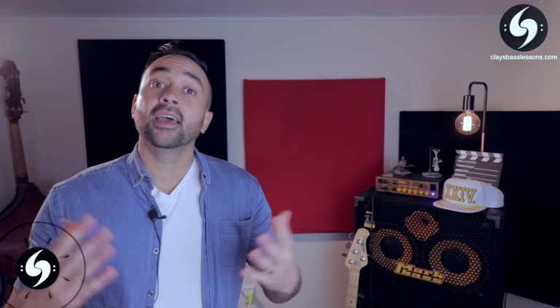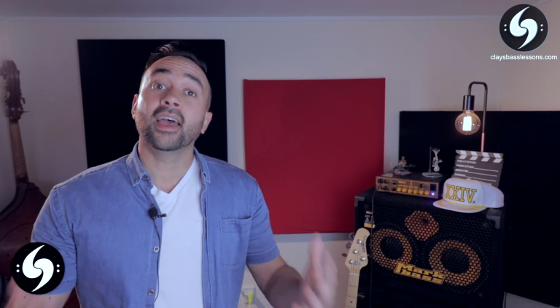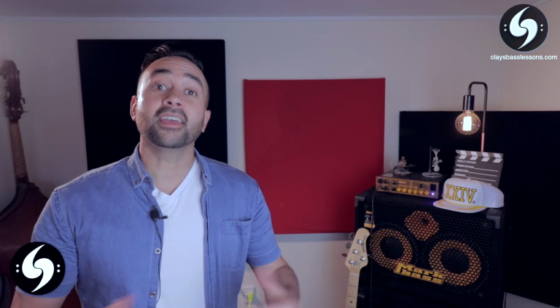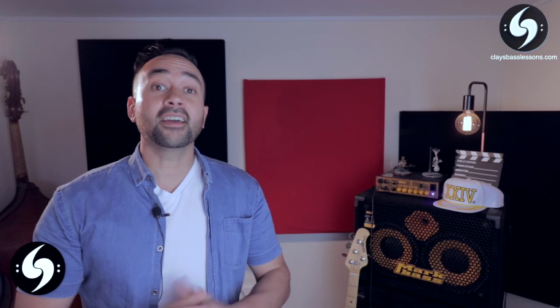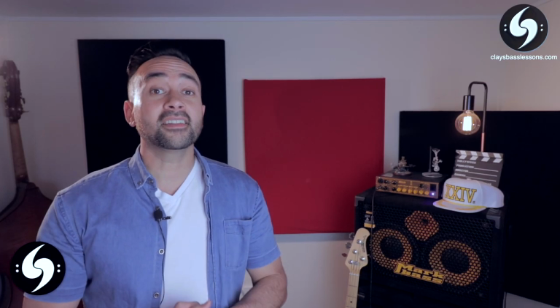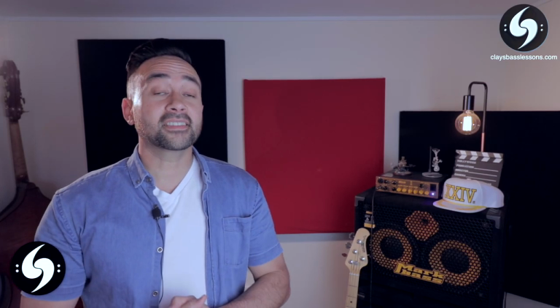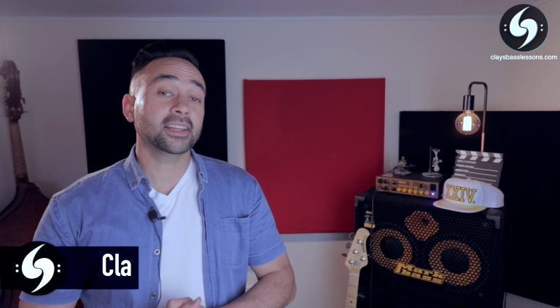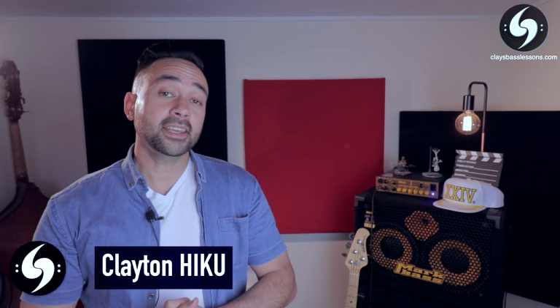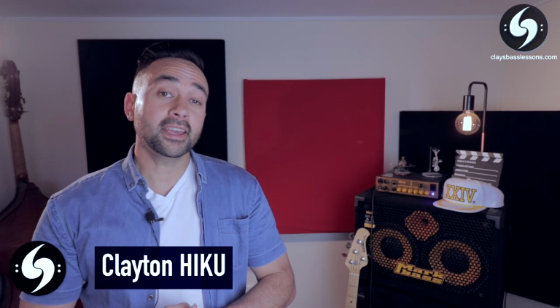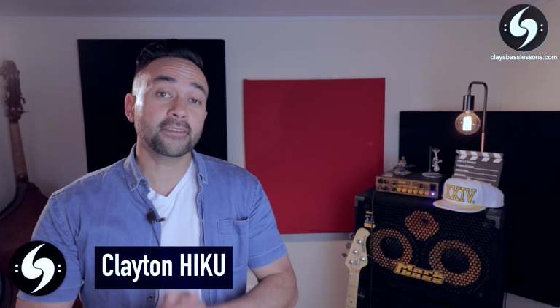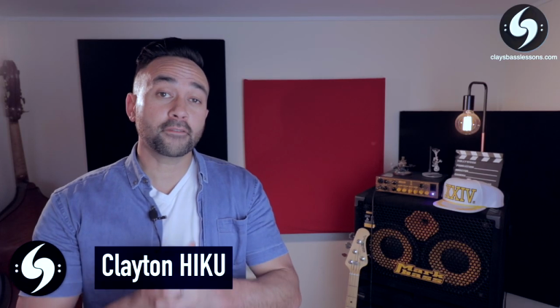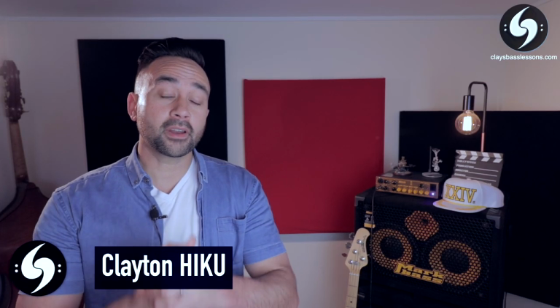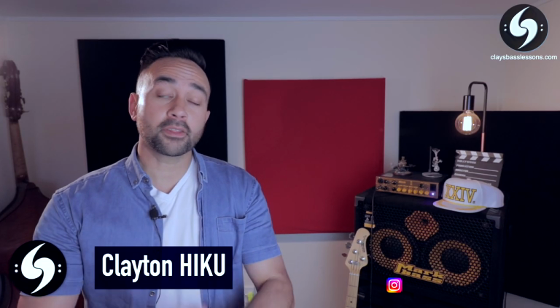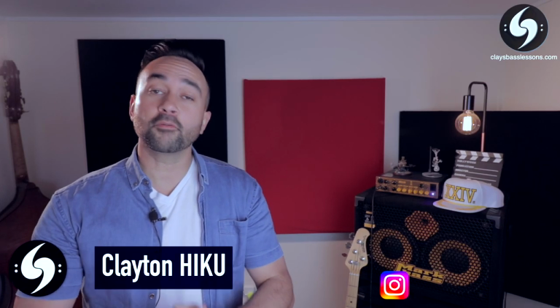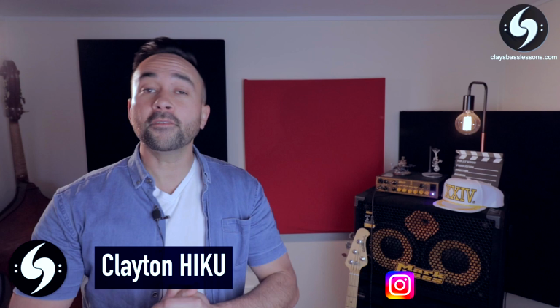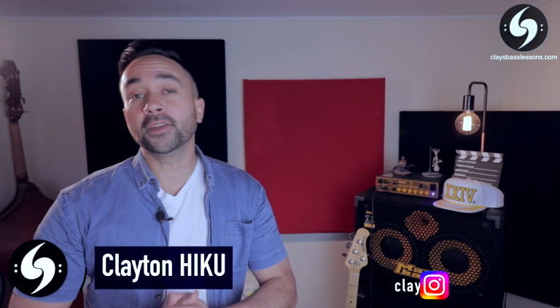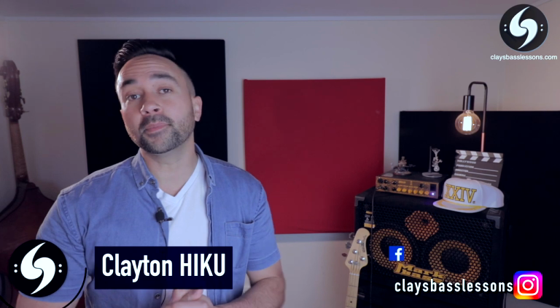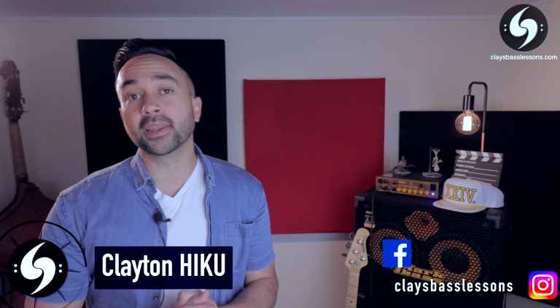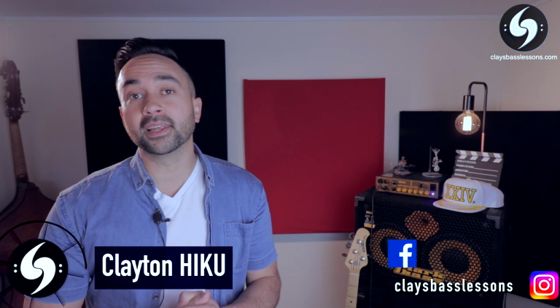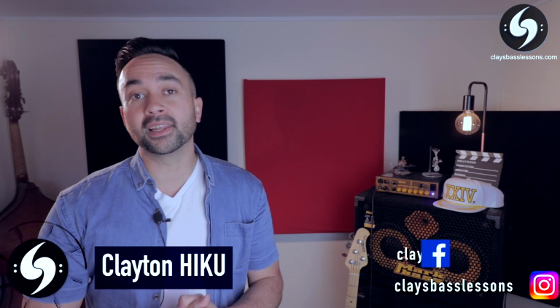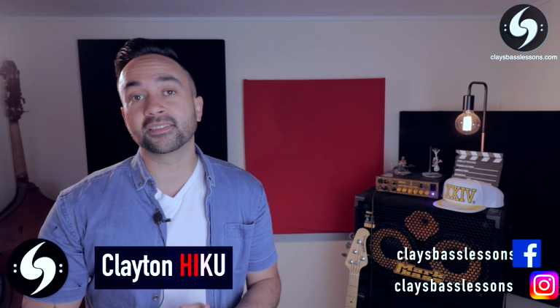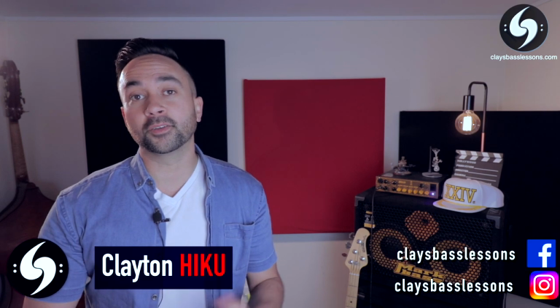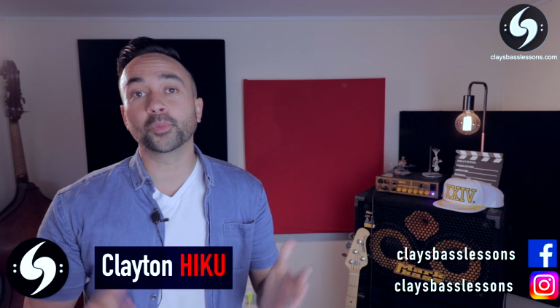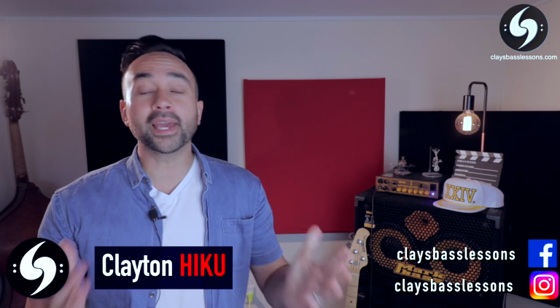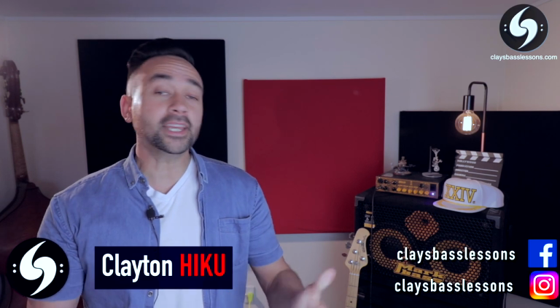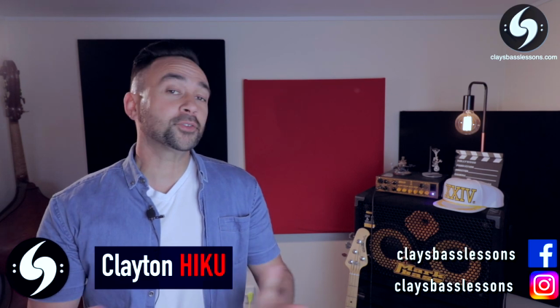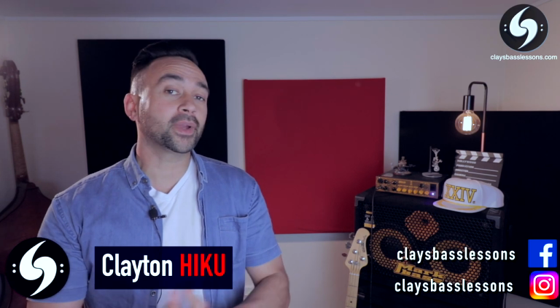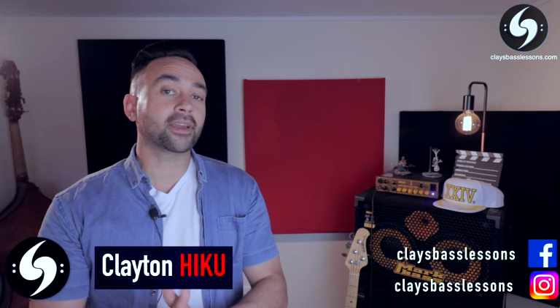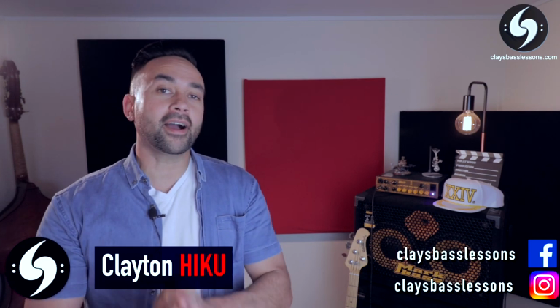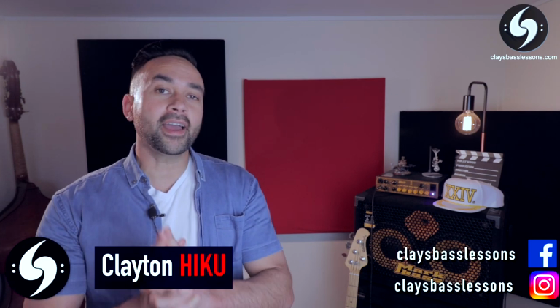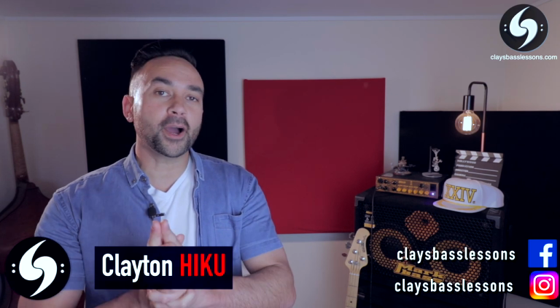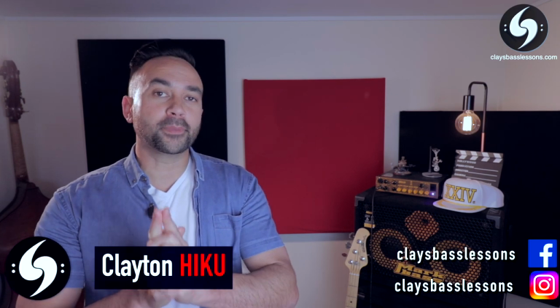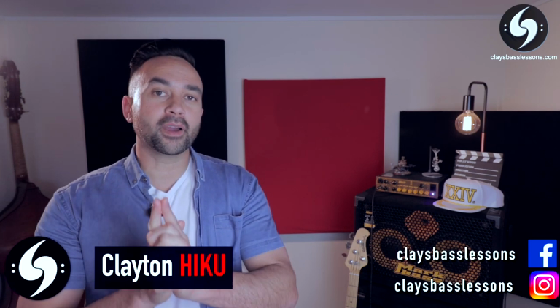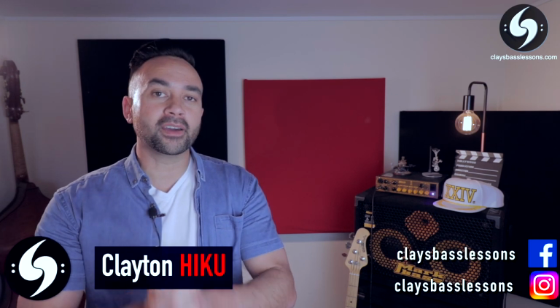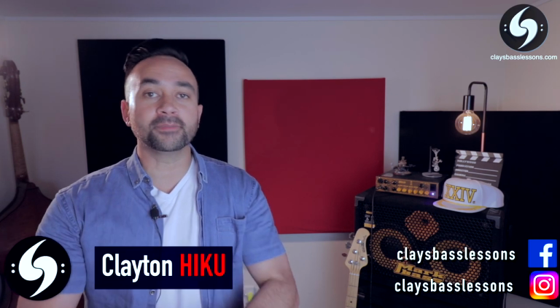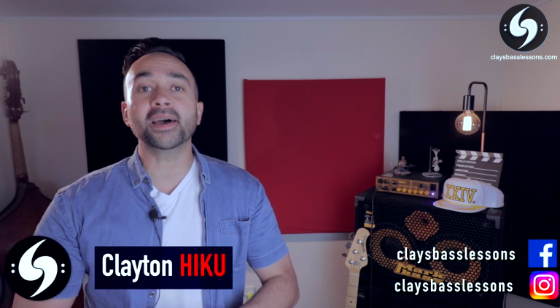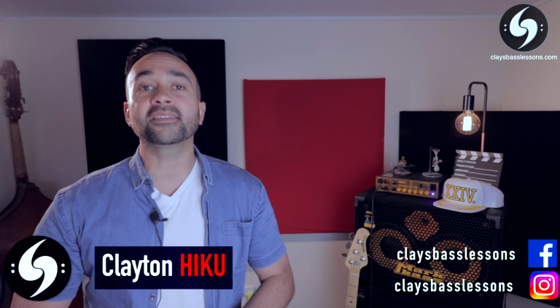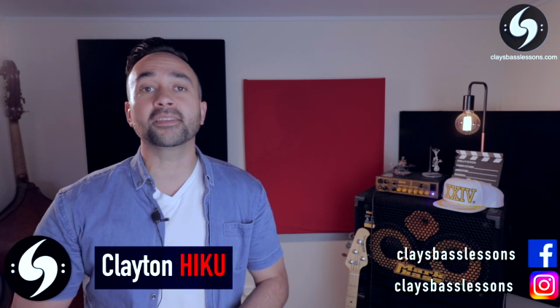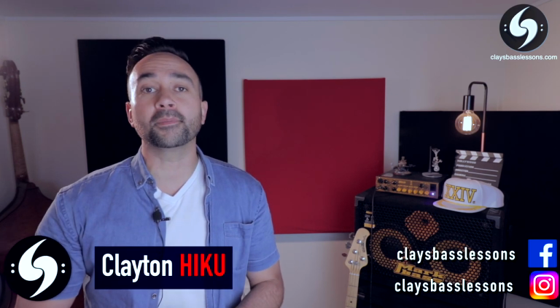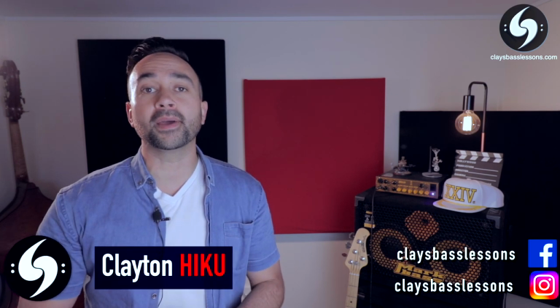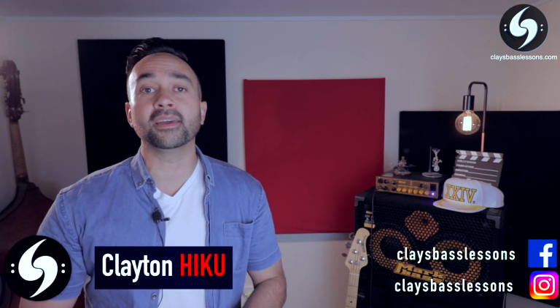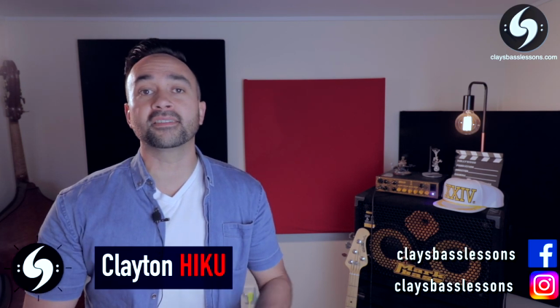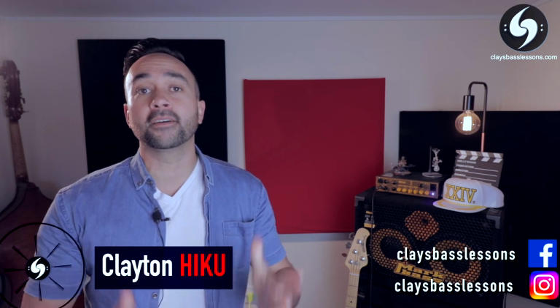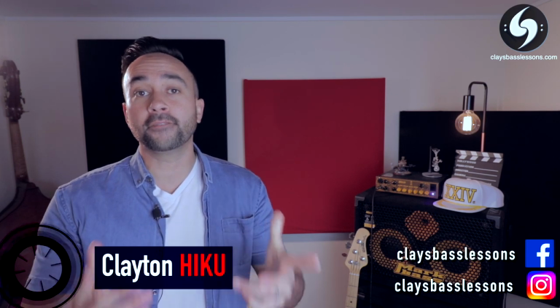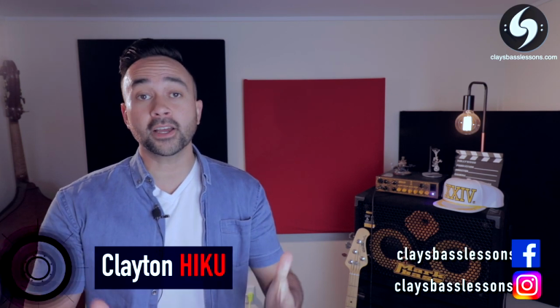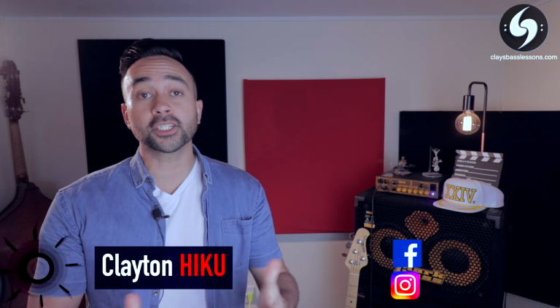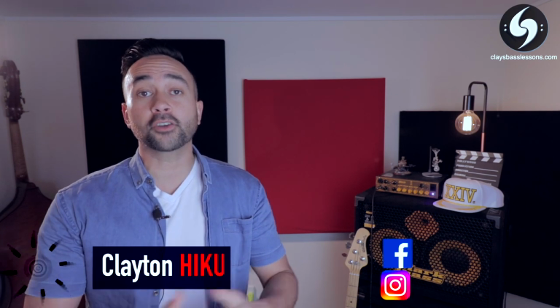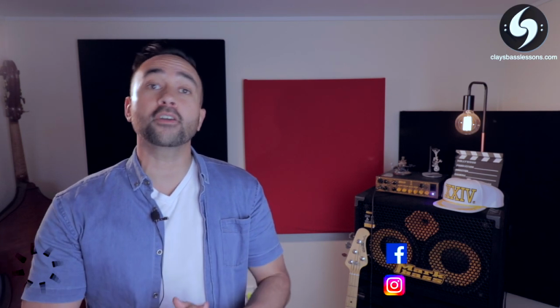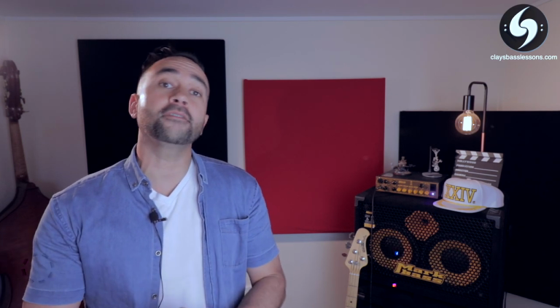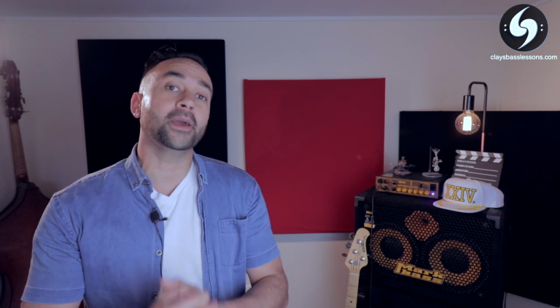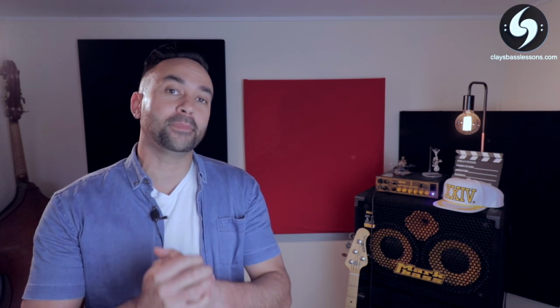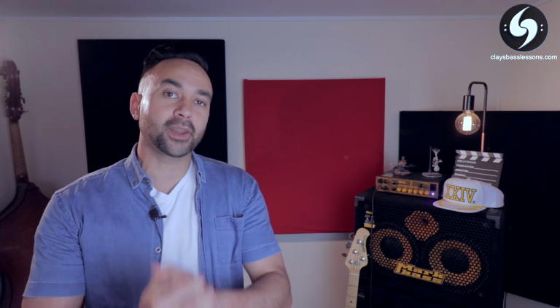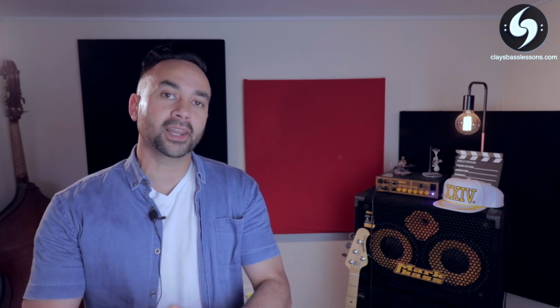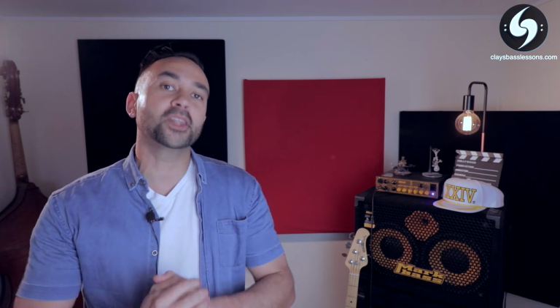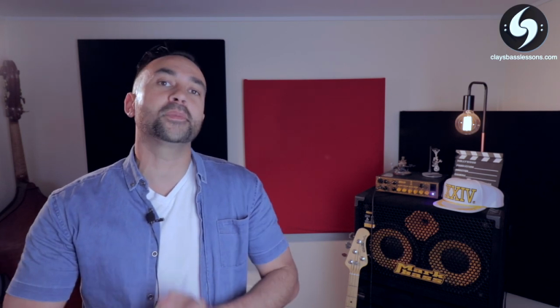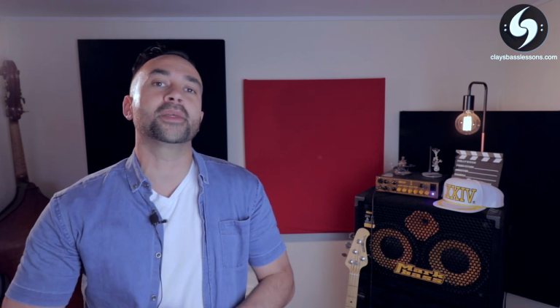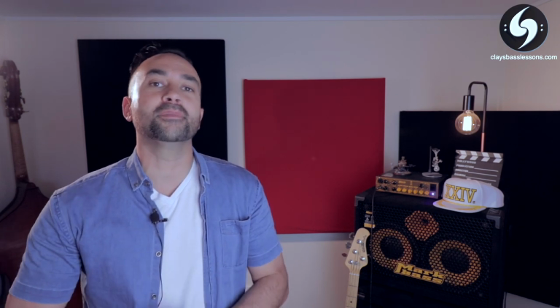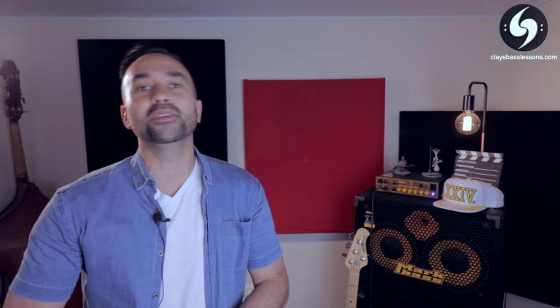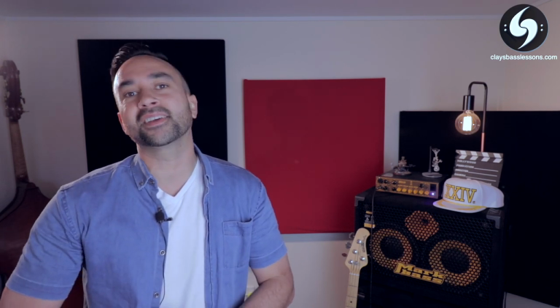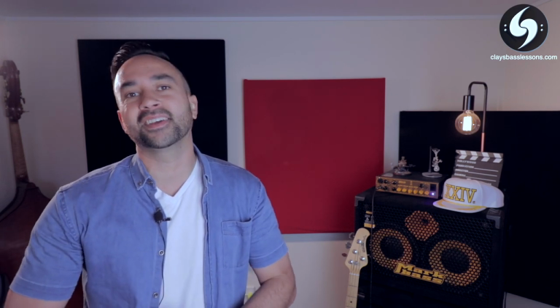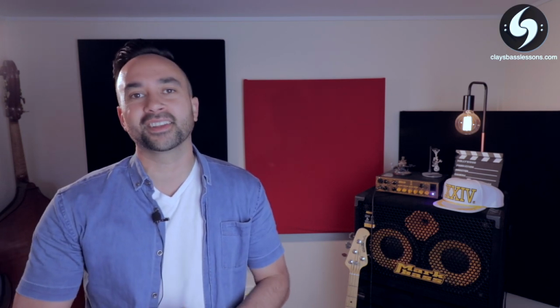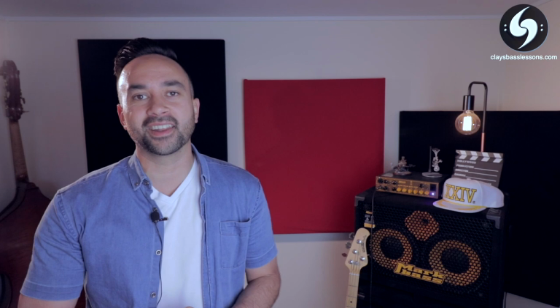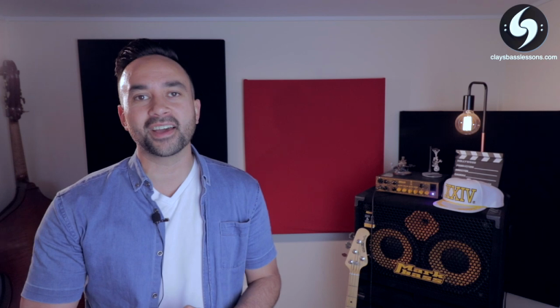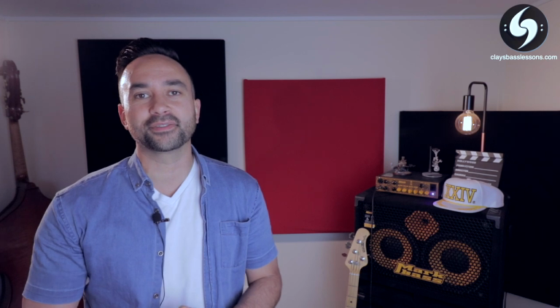Hey guys, Clay here for another Riff in a Minute lesson, where each week I help you guys master the bass, find your groove, and put a little bit of music in your life.